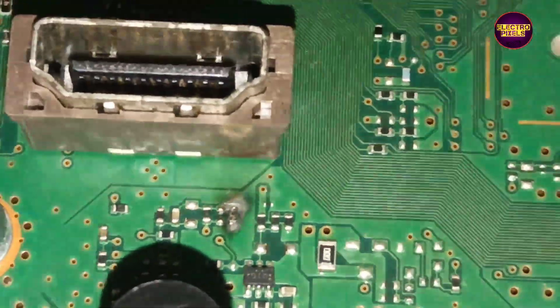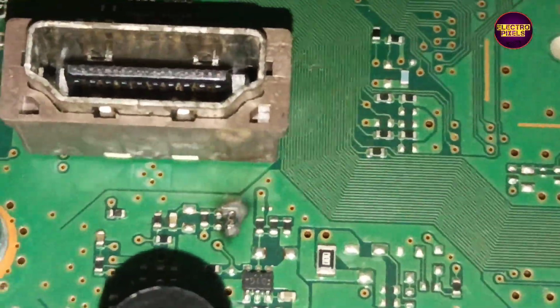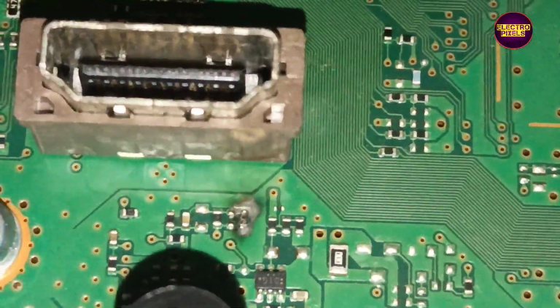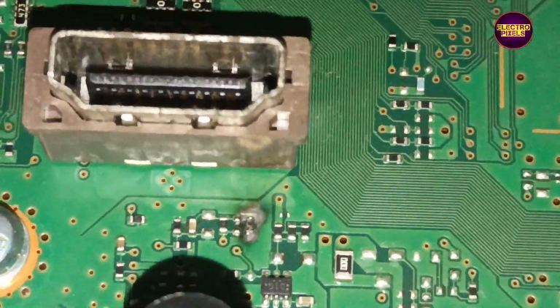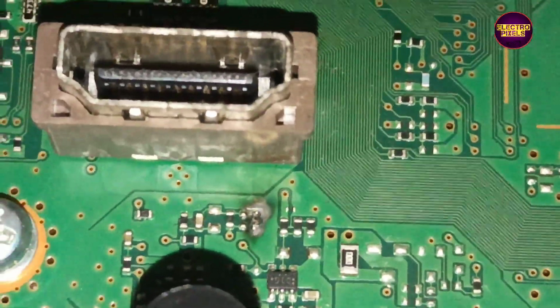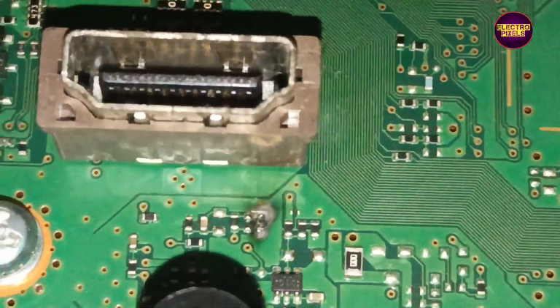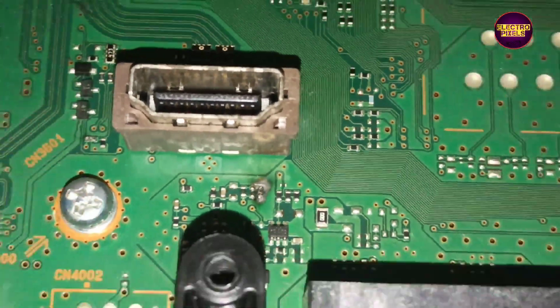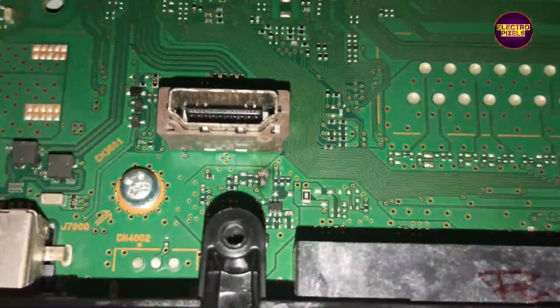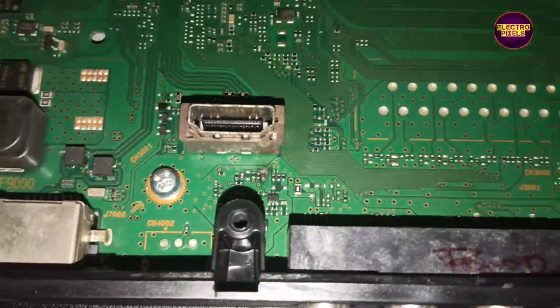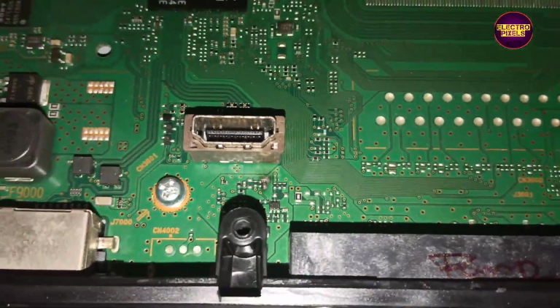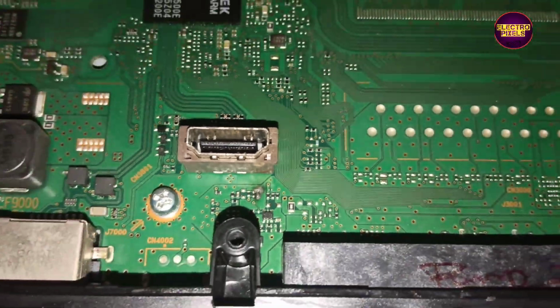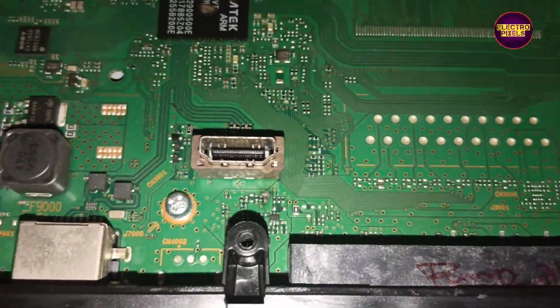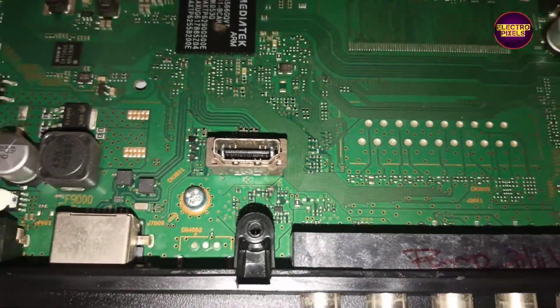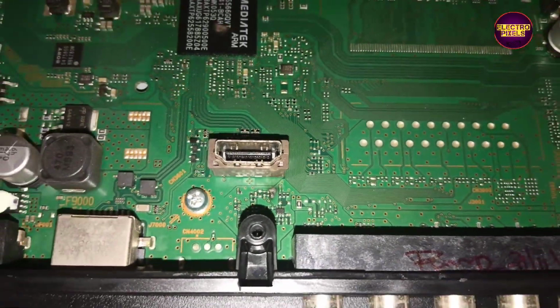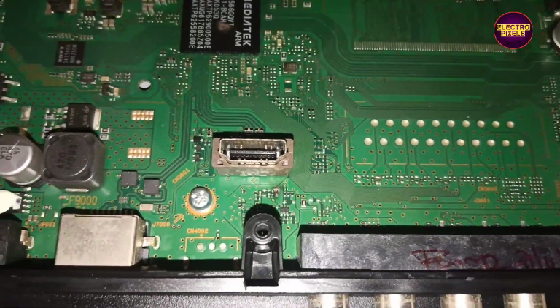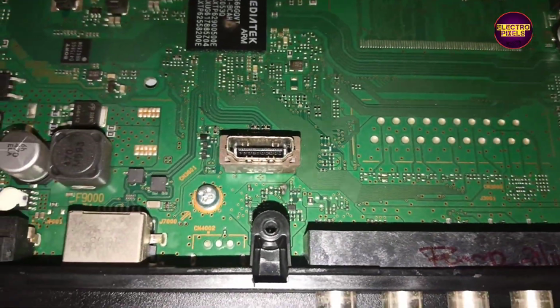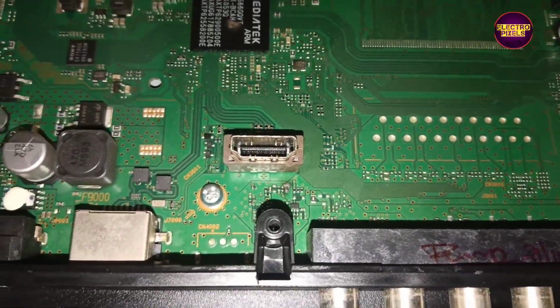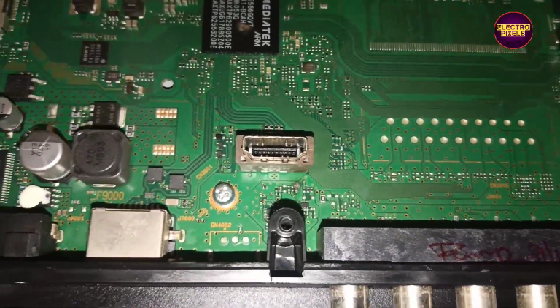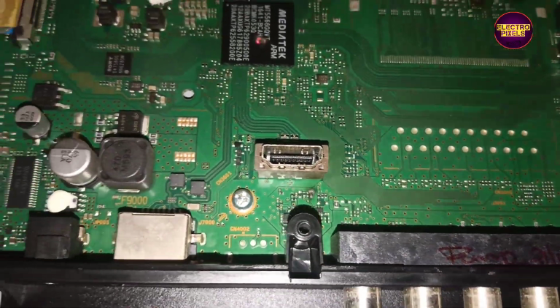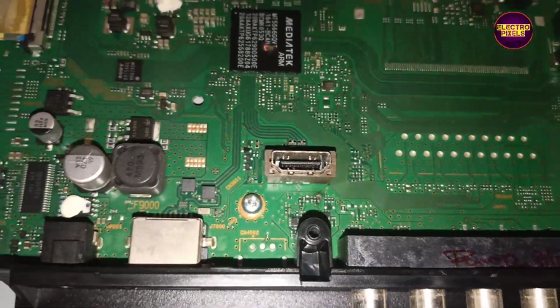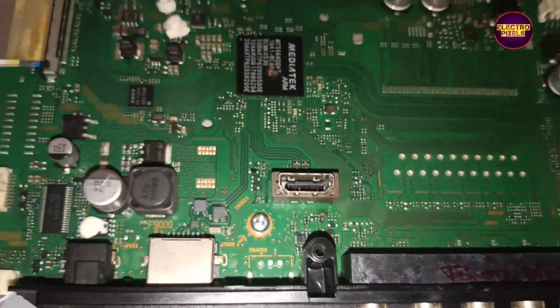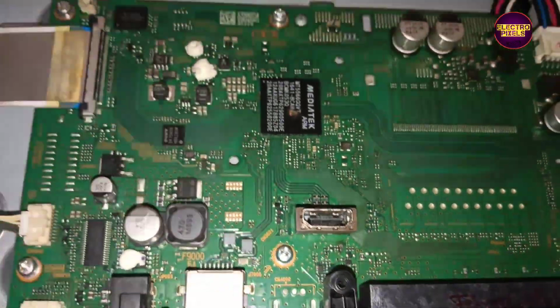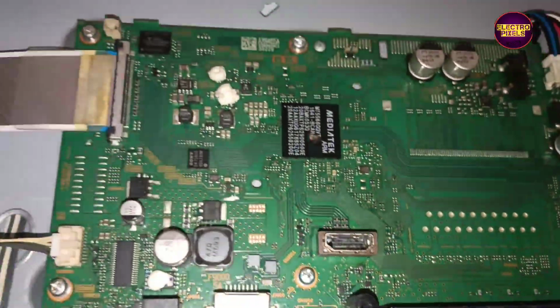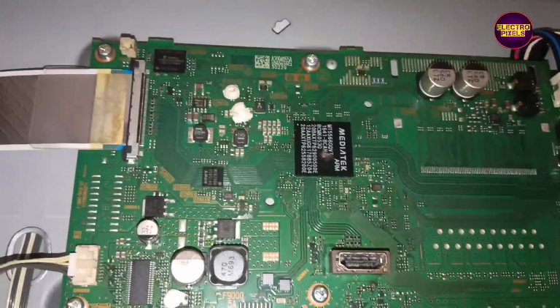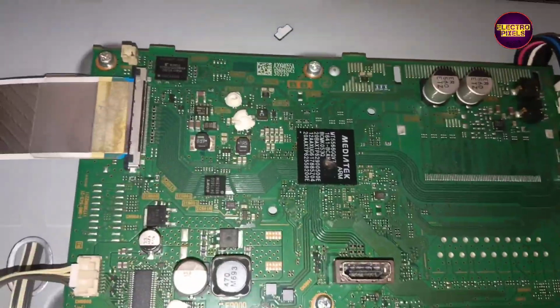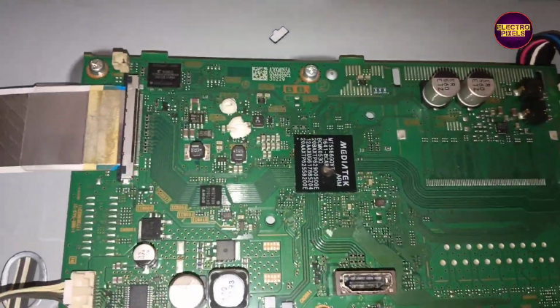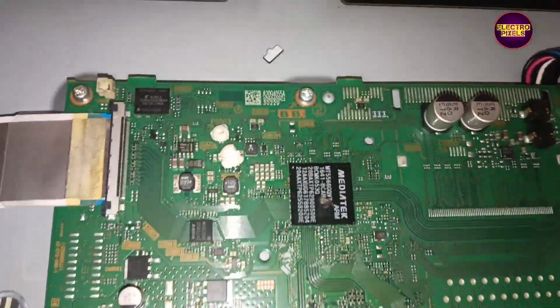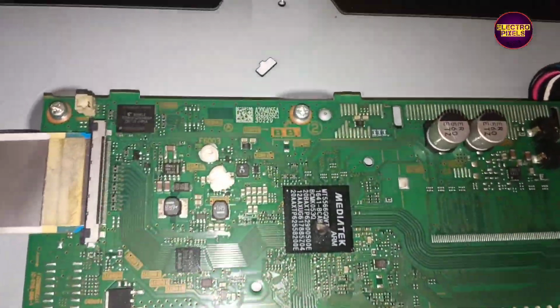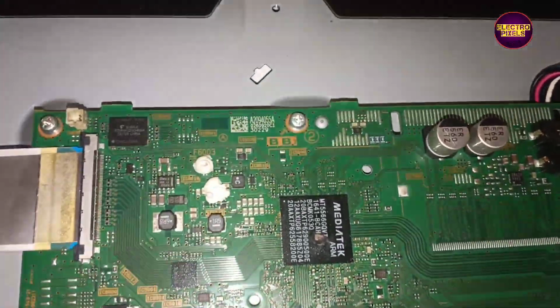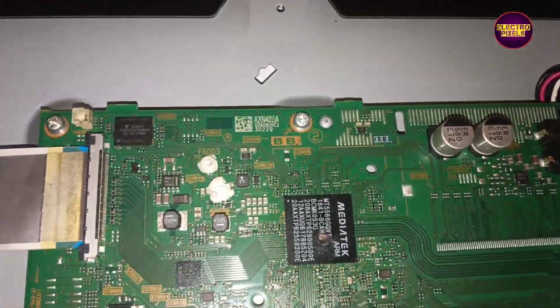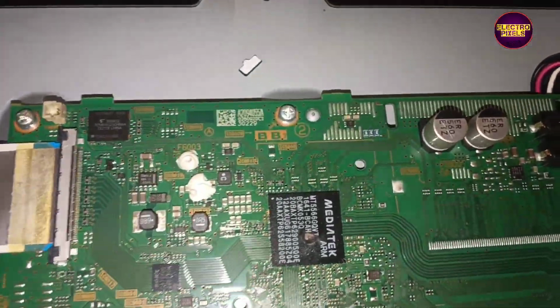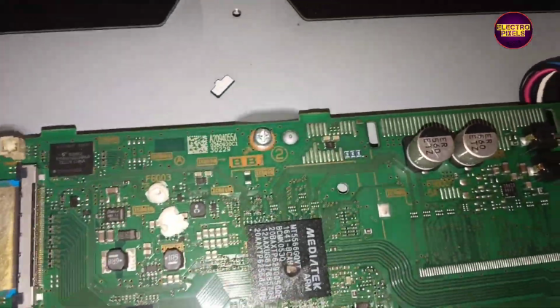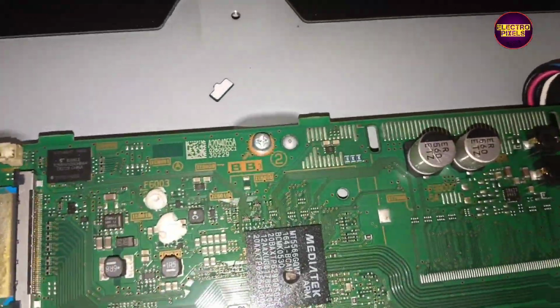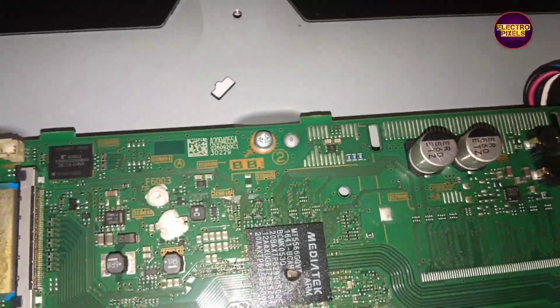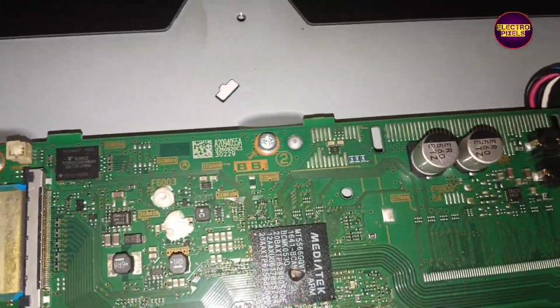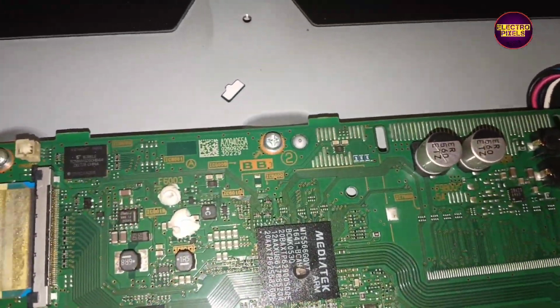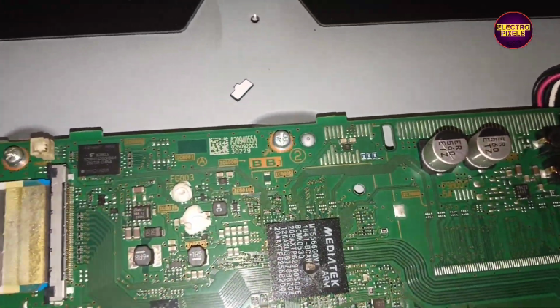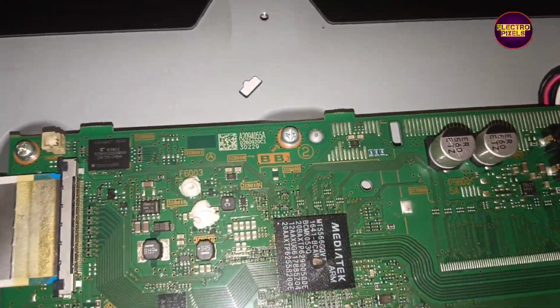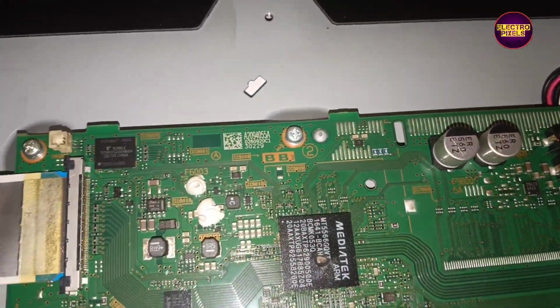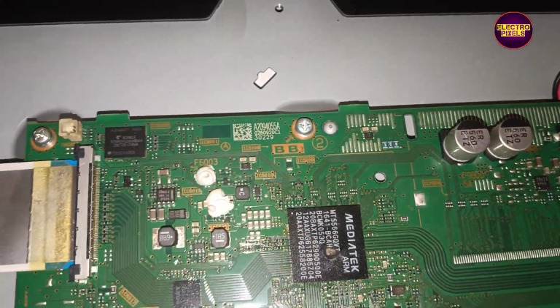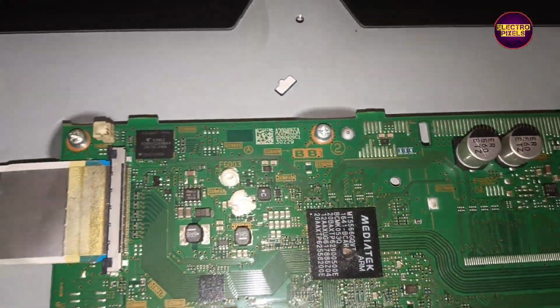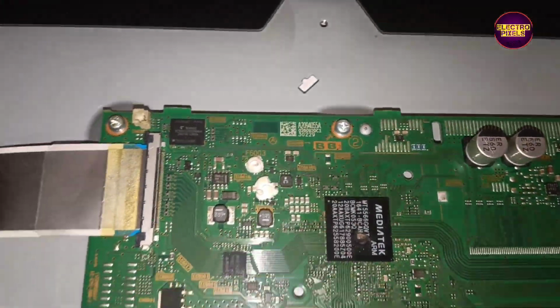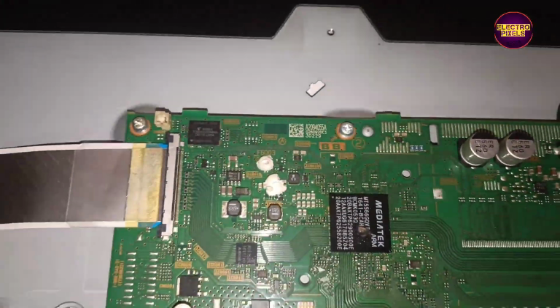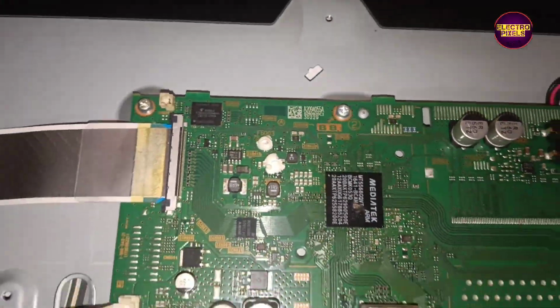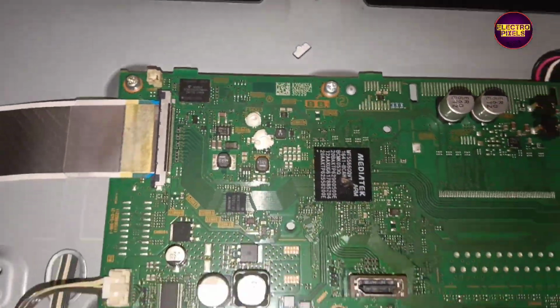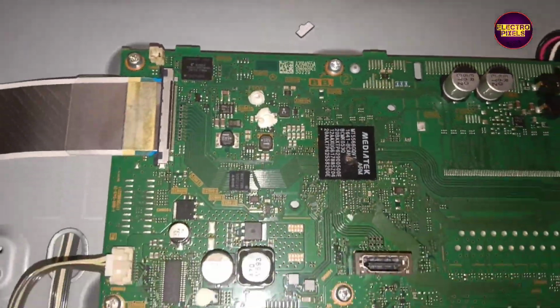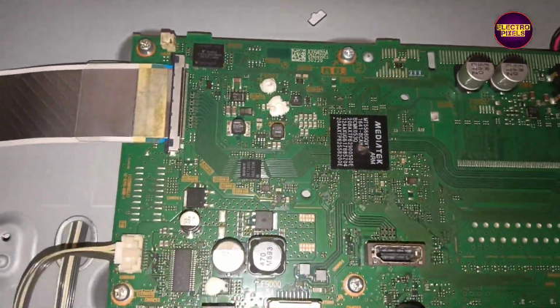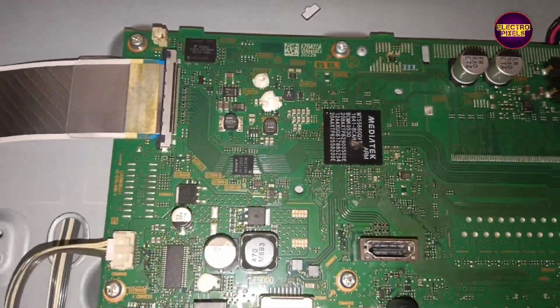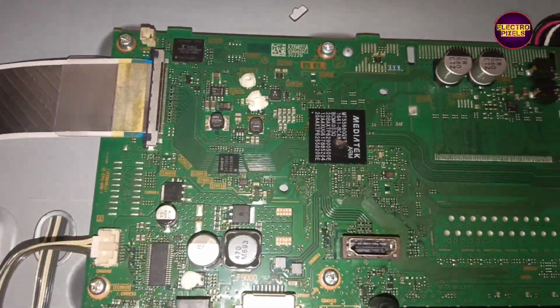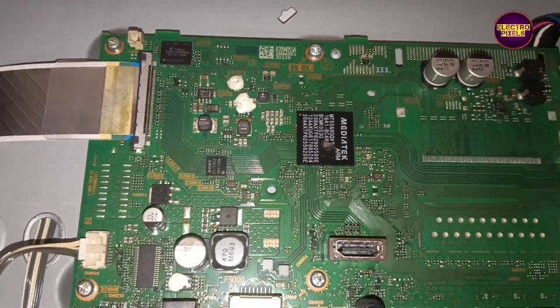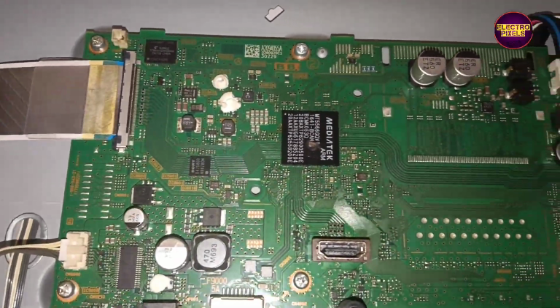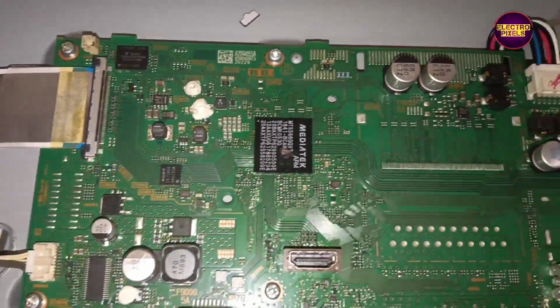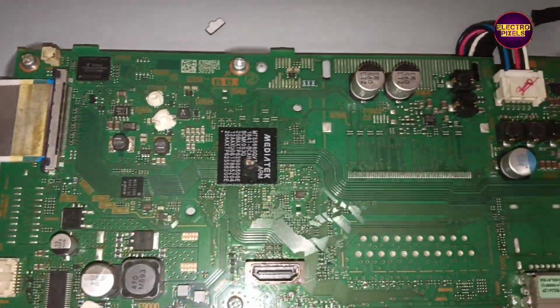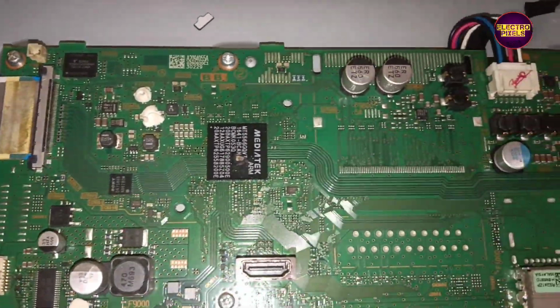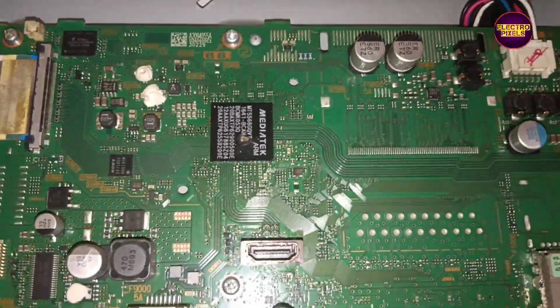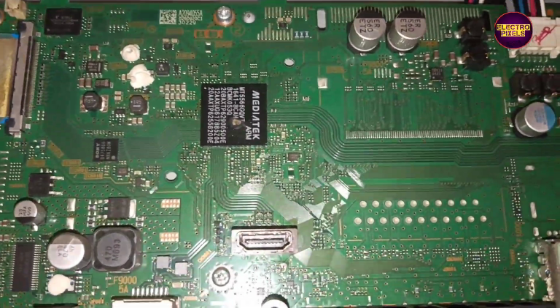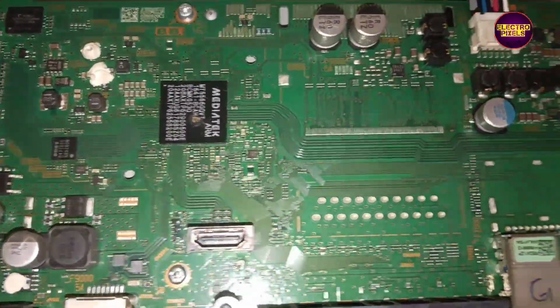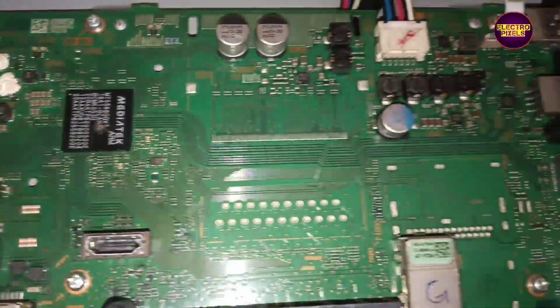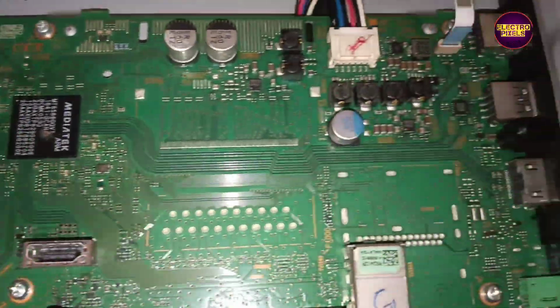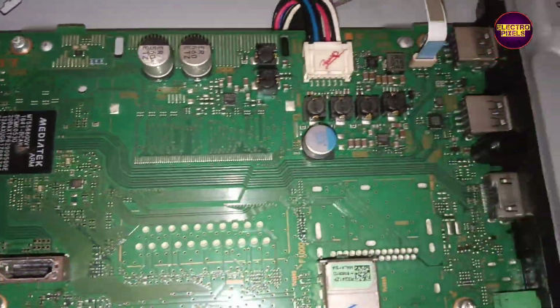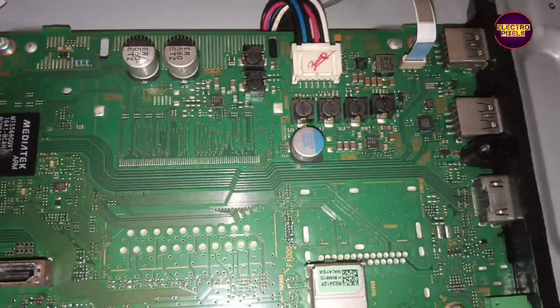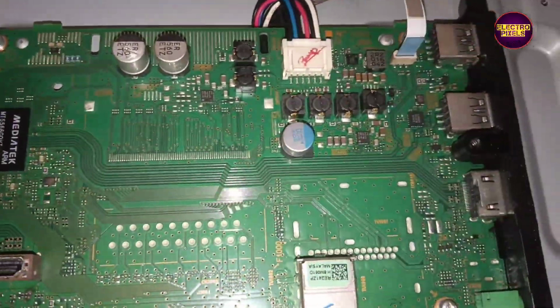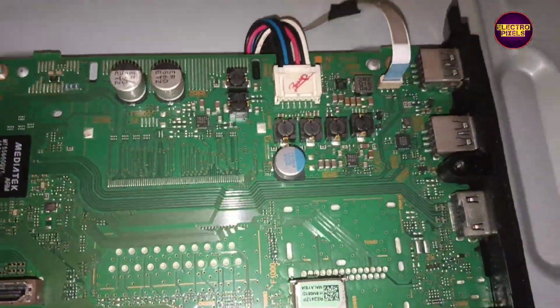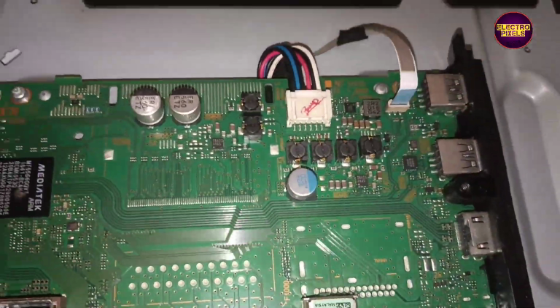So friends, we can't repair this motherboard, so we are going to replace this motherboard with a same model board.